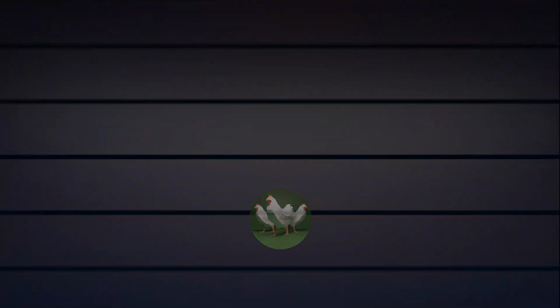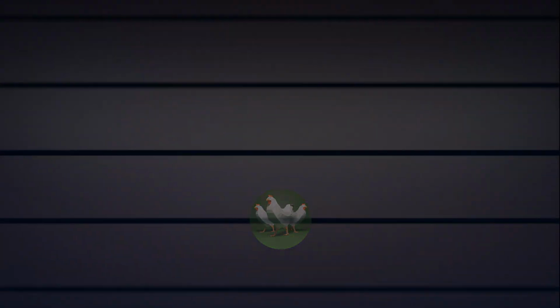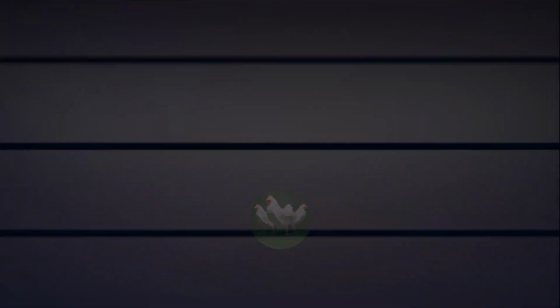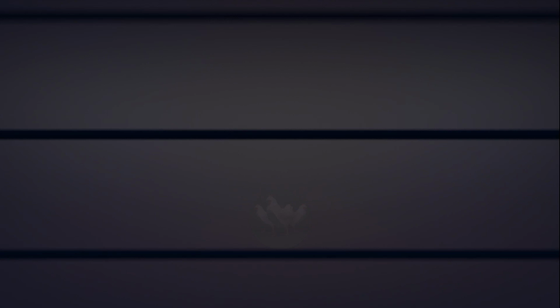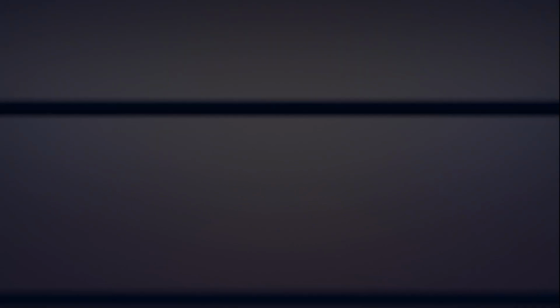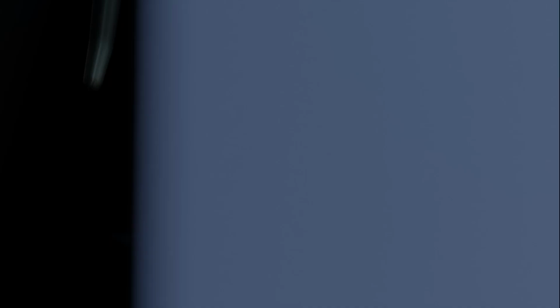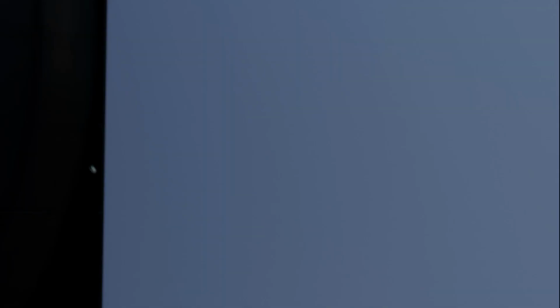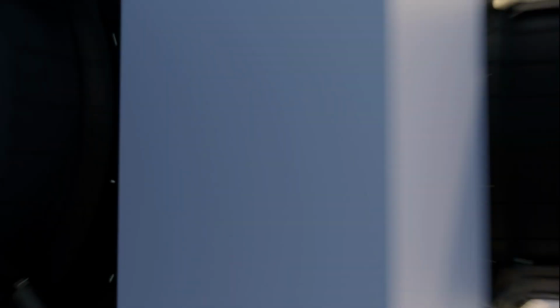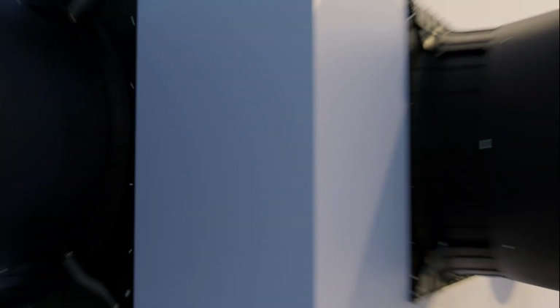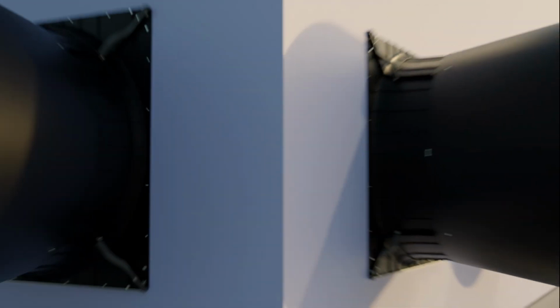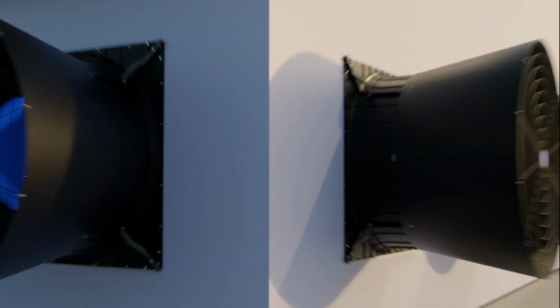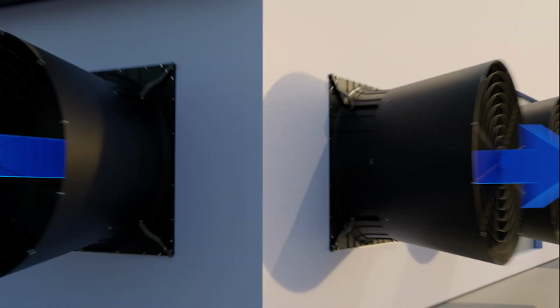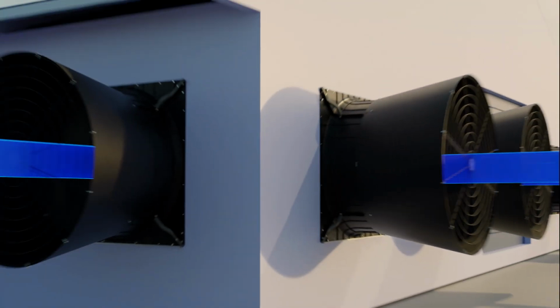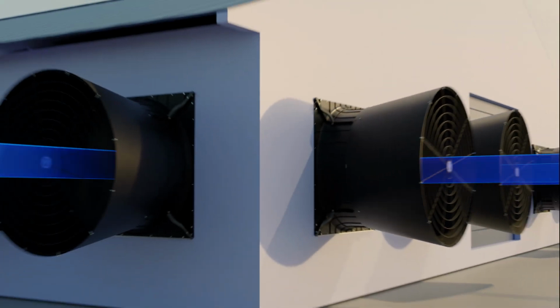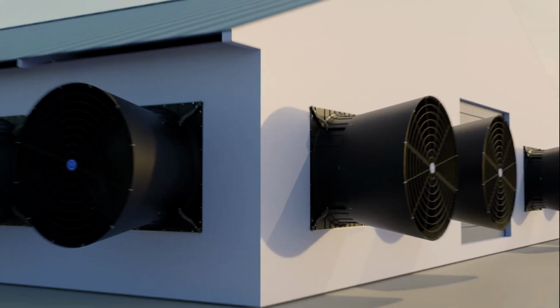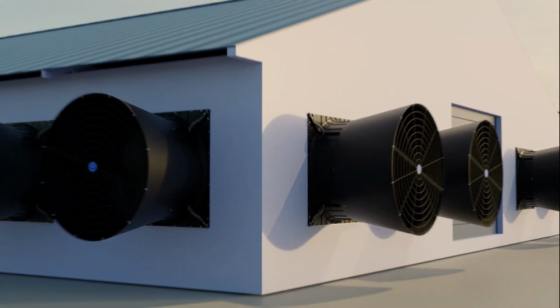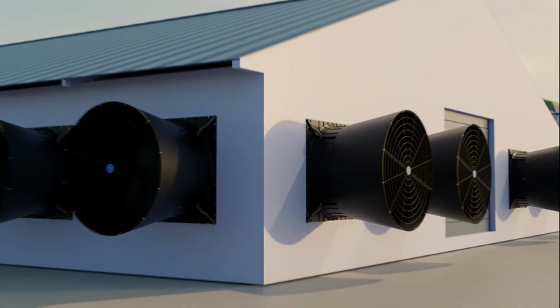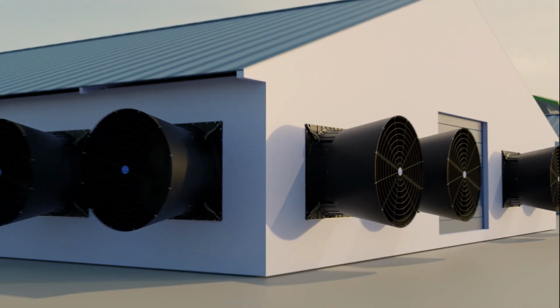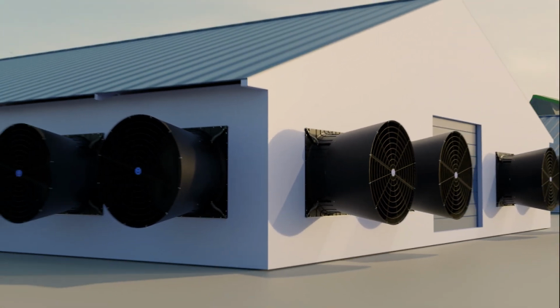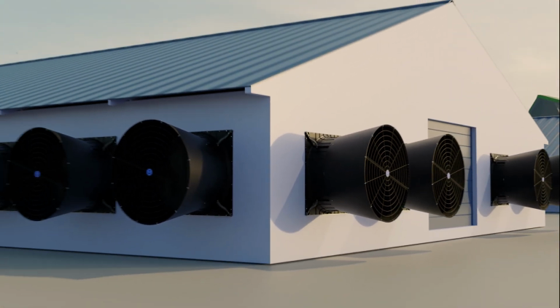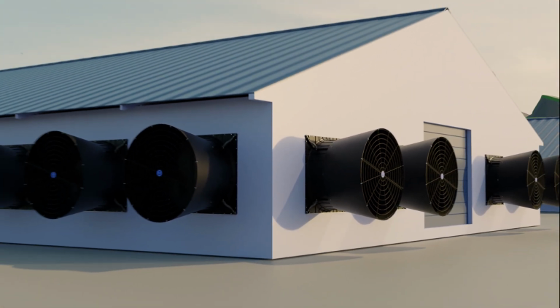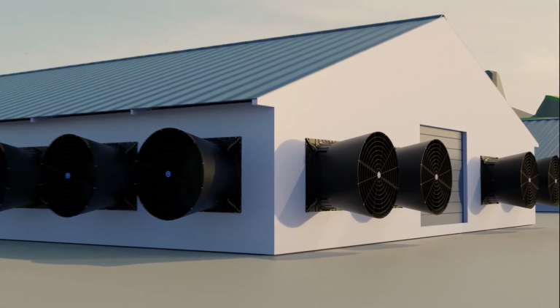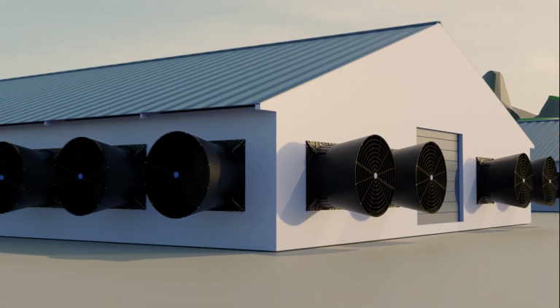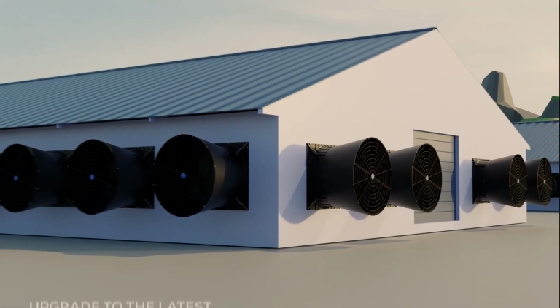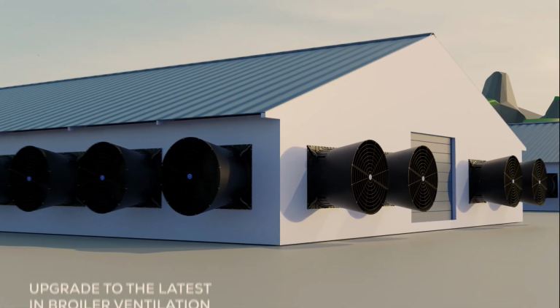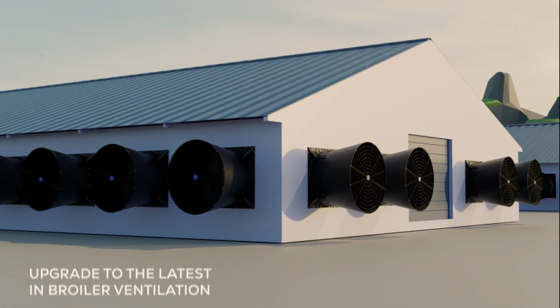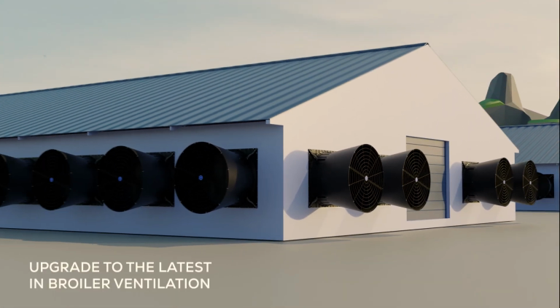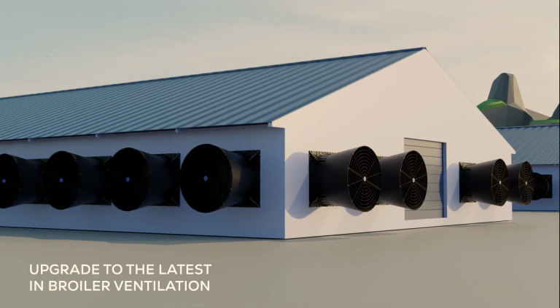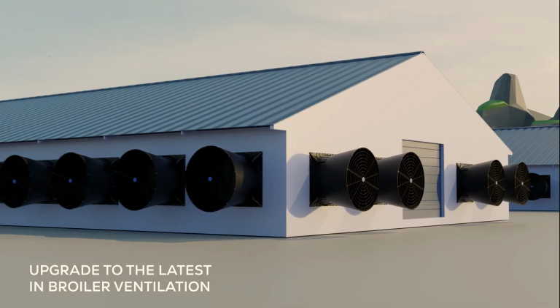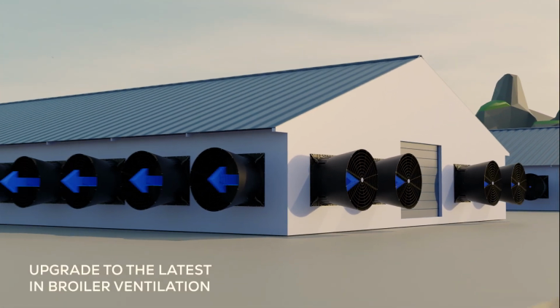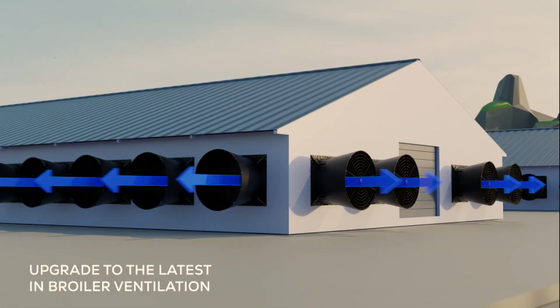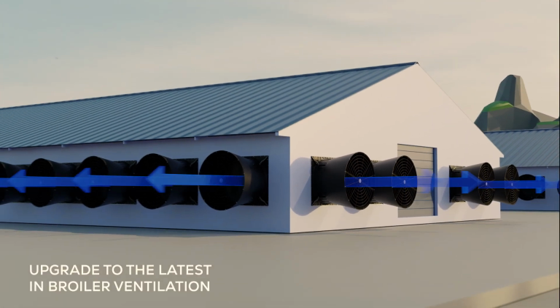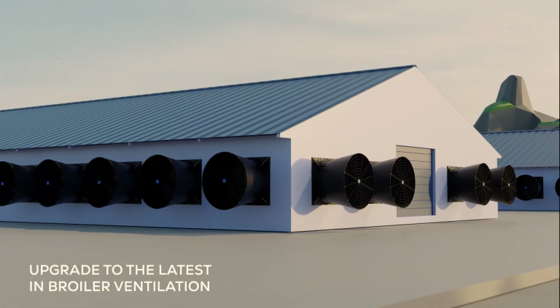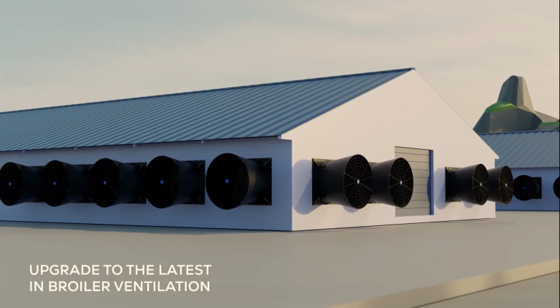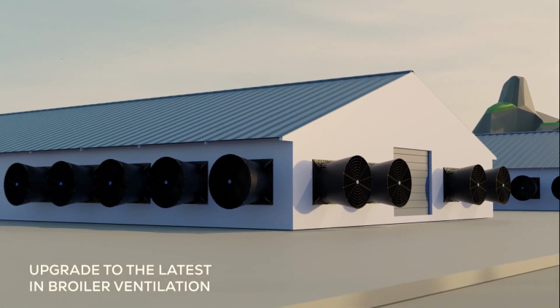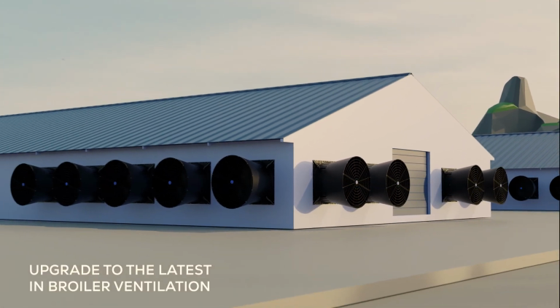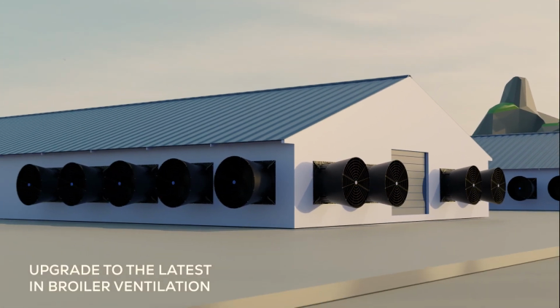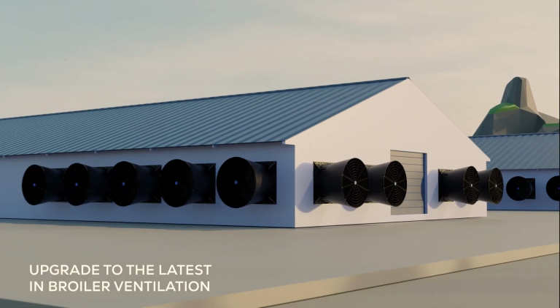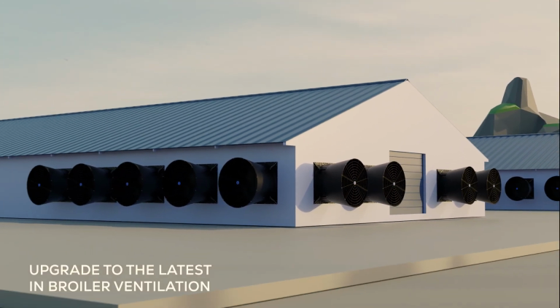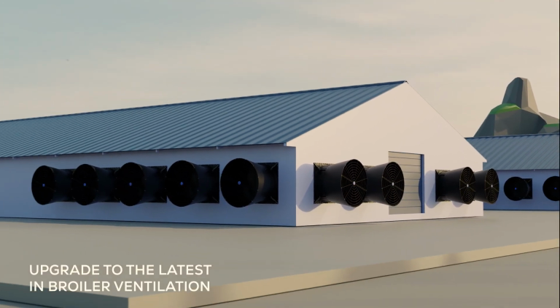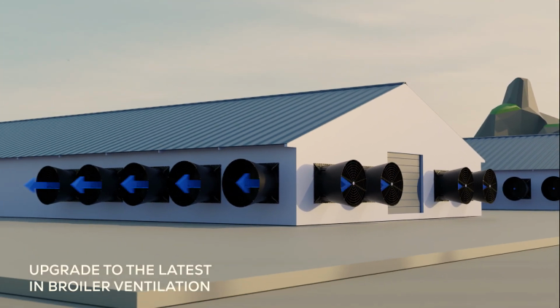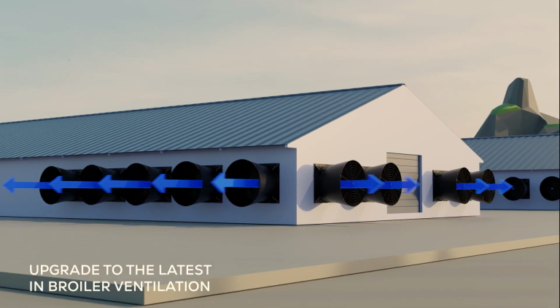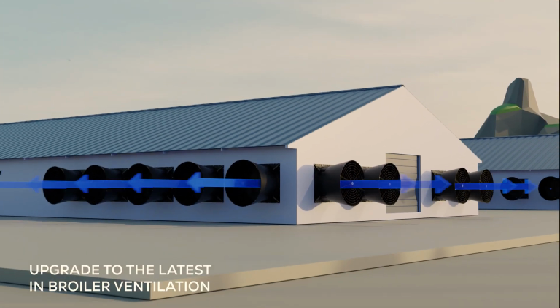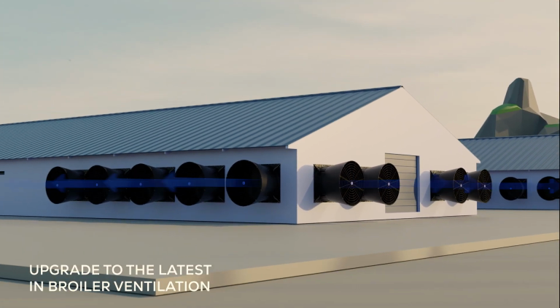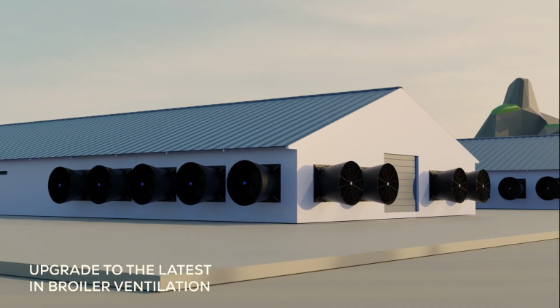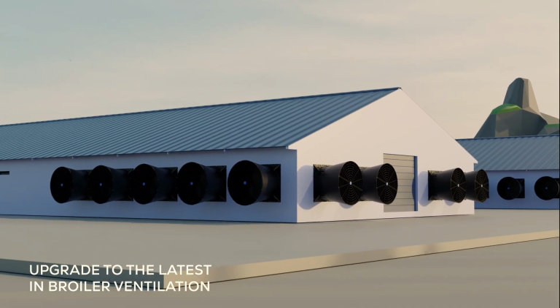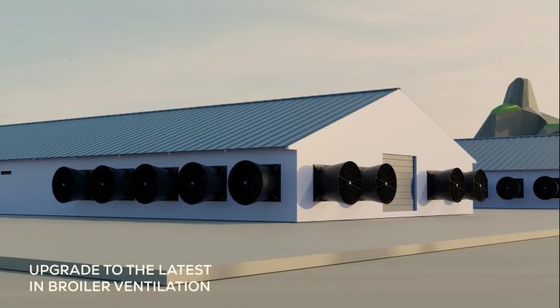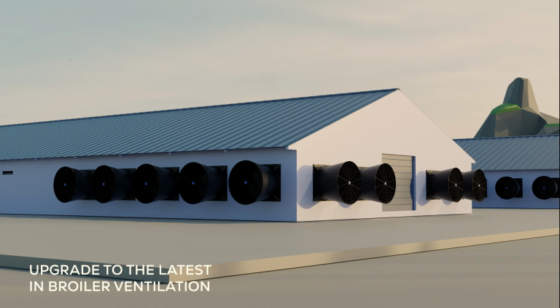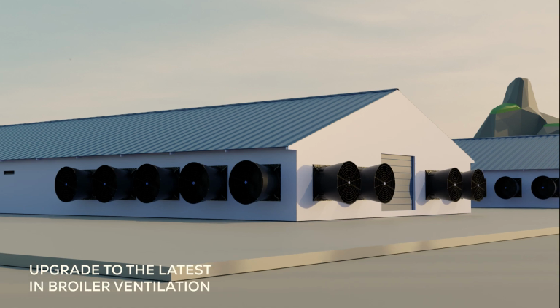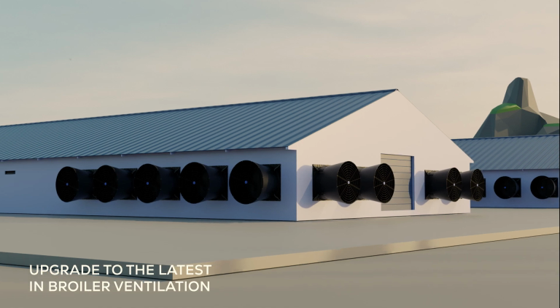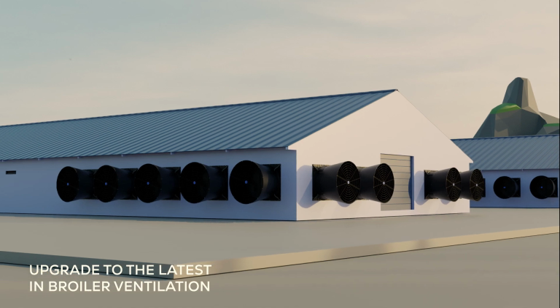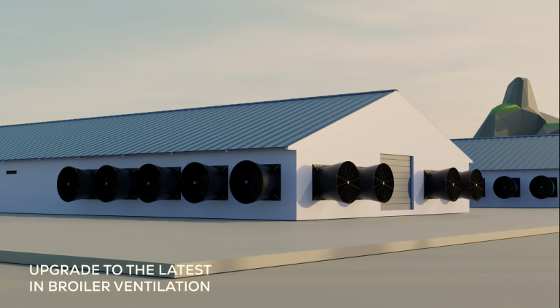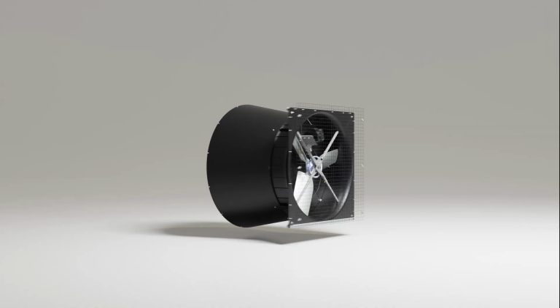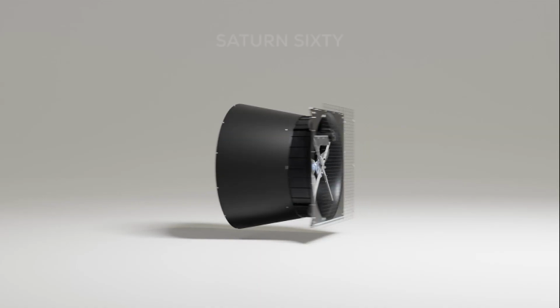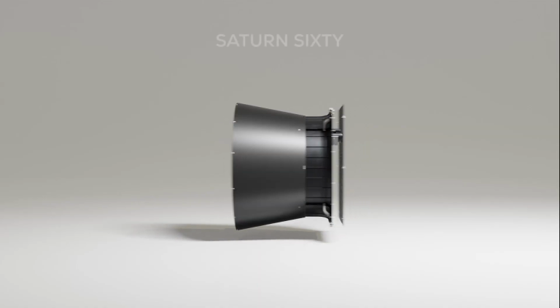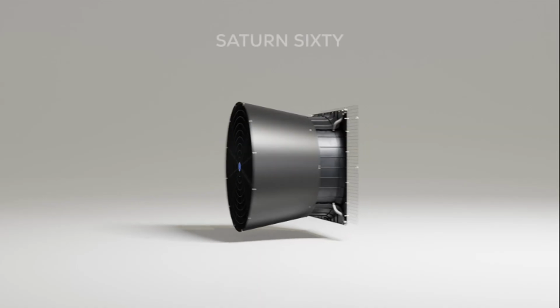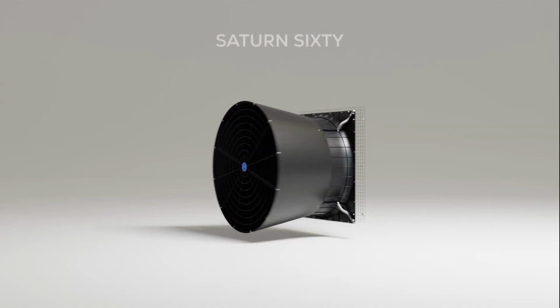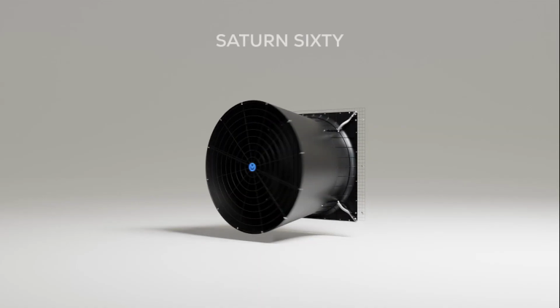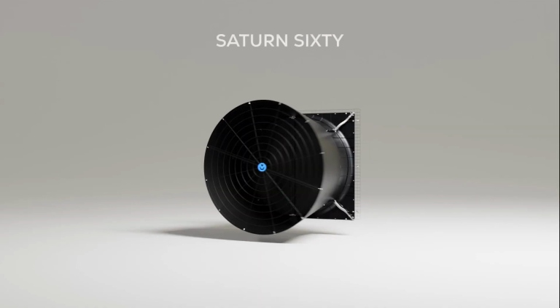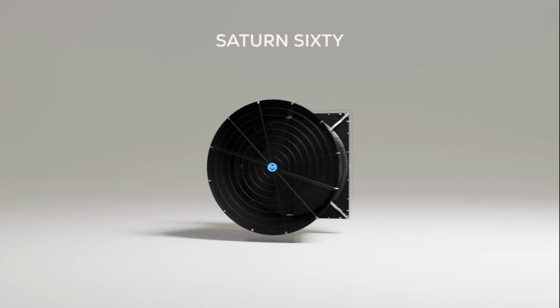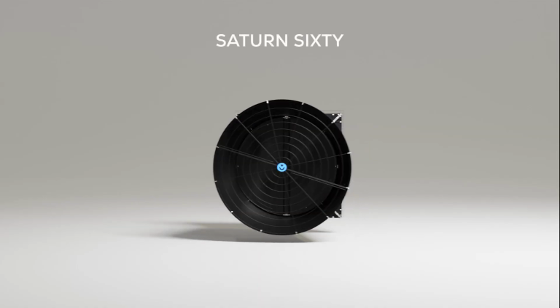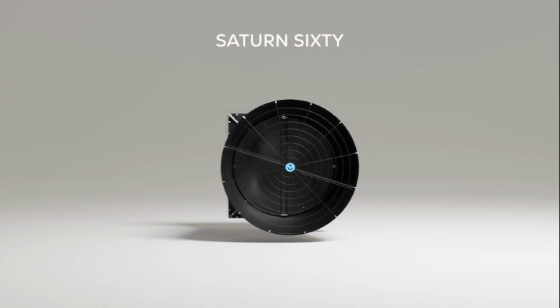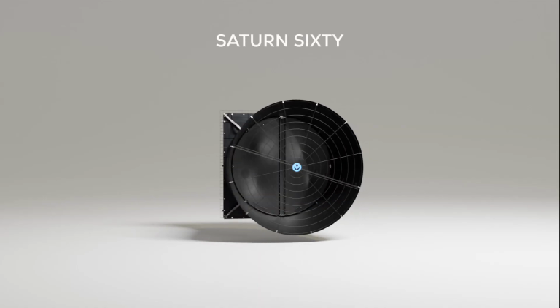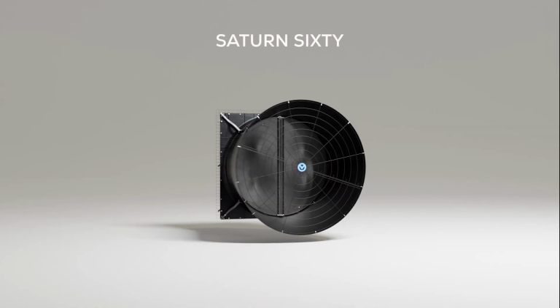Unlock your broiler farm's profitability by updating to the latest in modern ventilation. Munters' Saturn 60 — modern ventilation for modern farms.